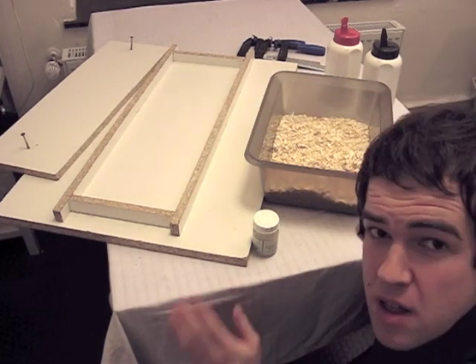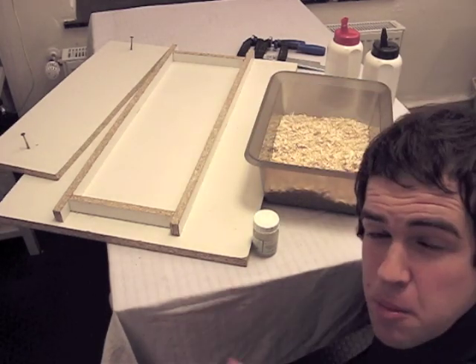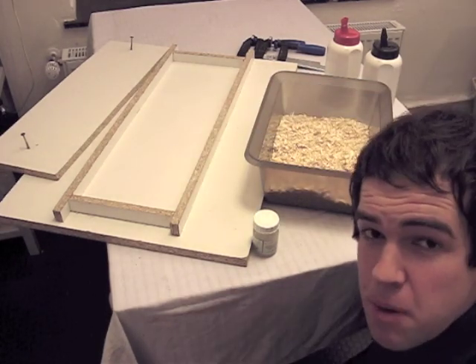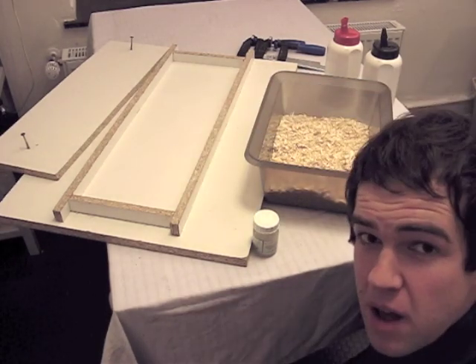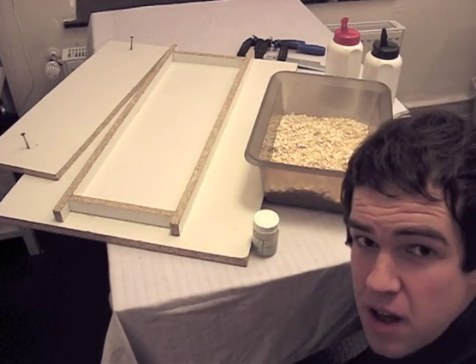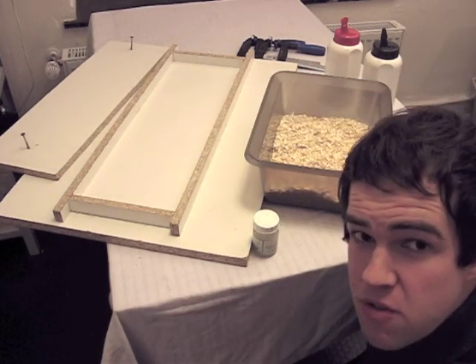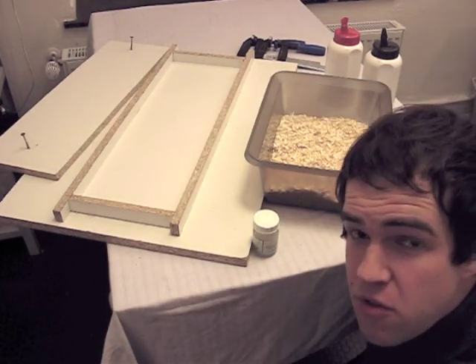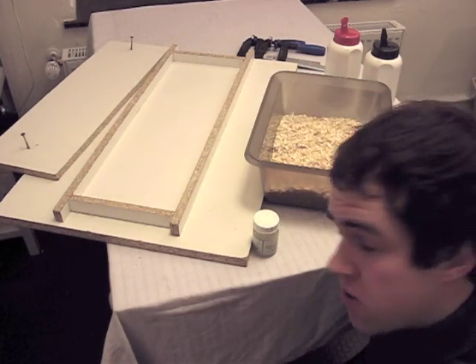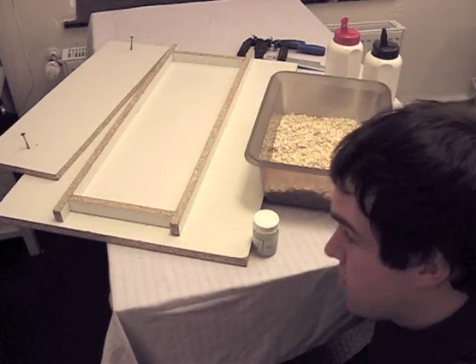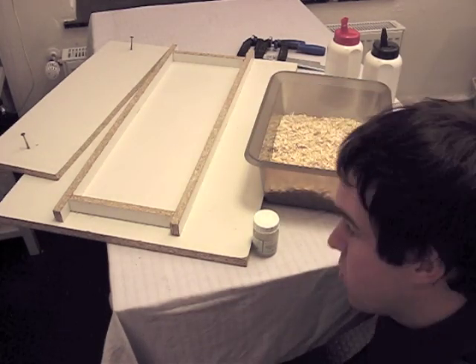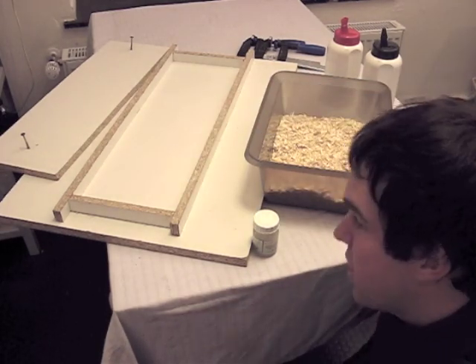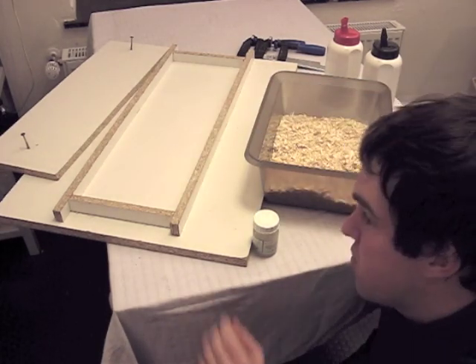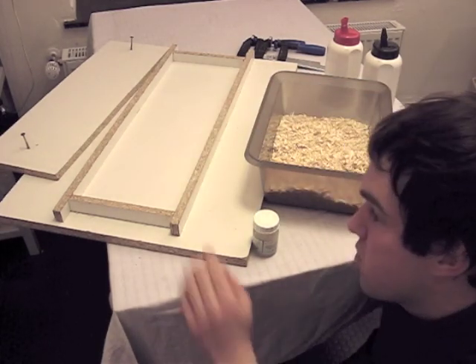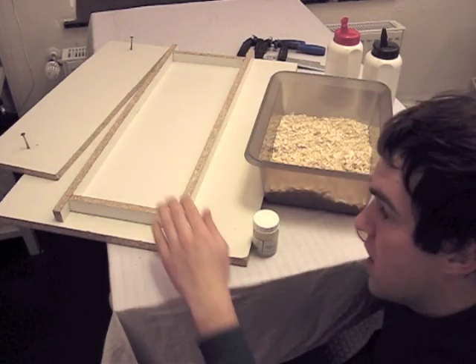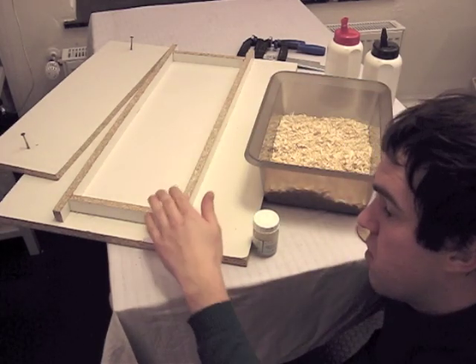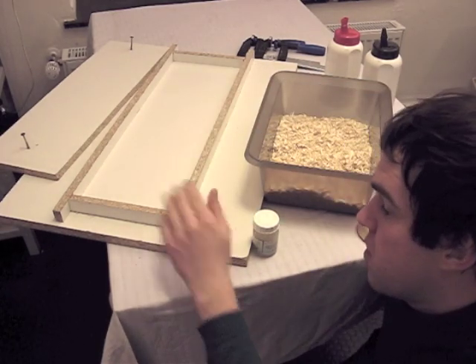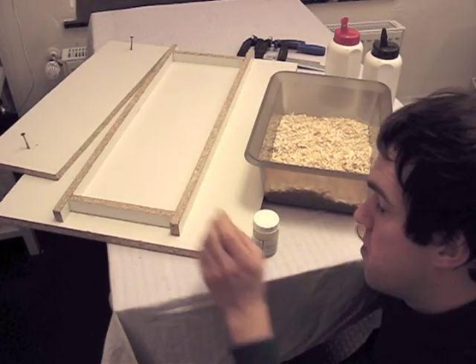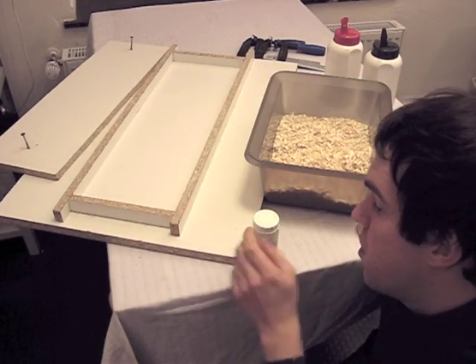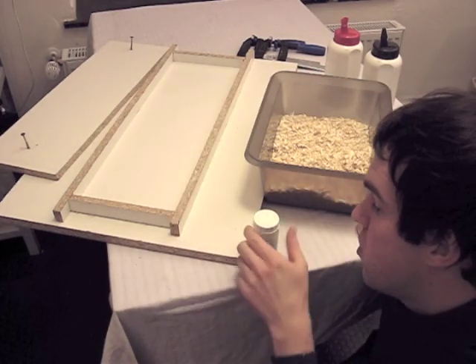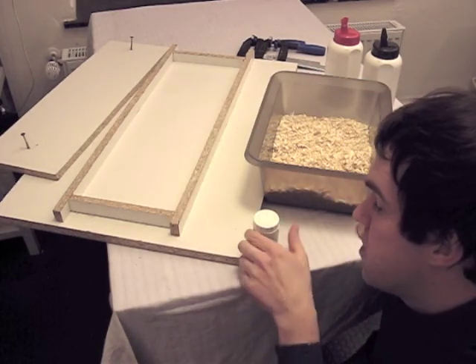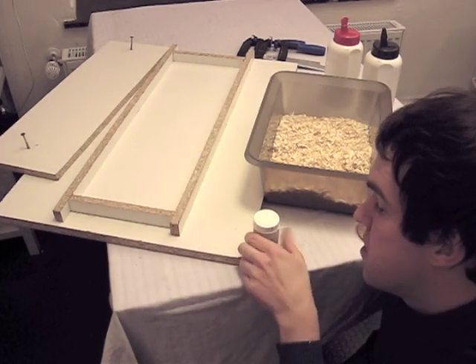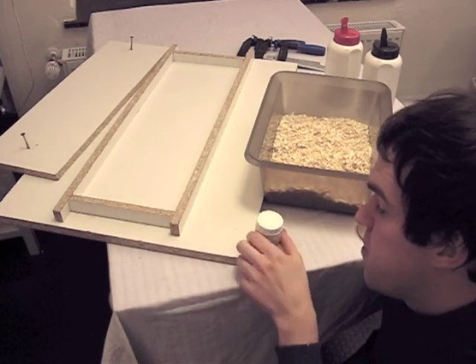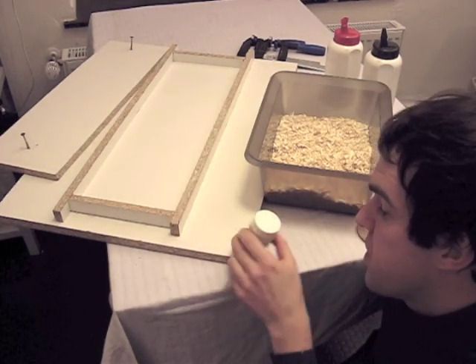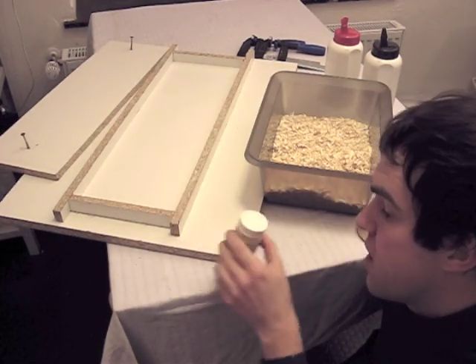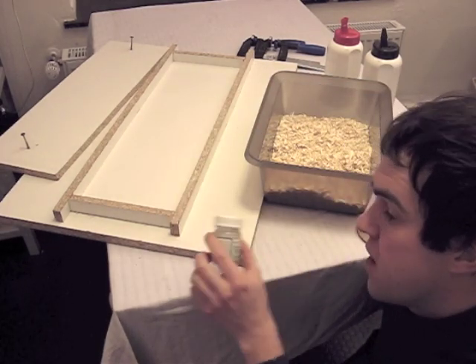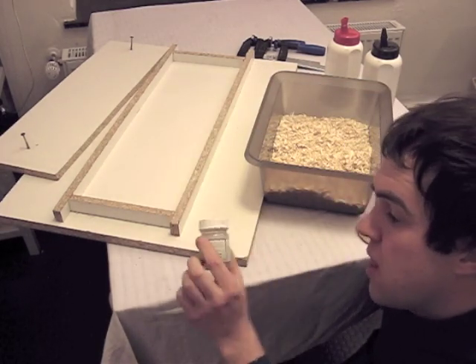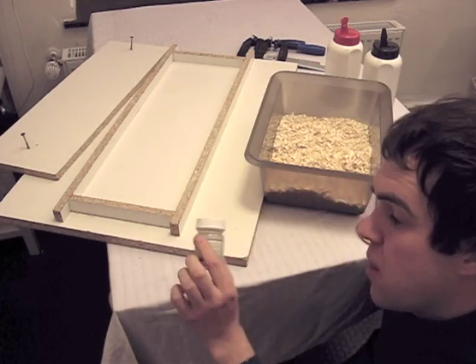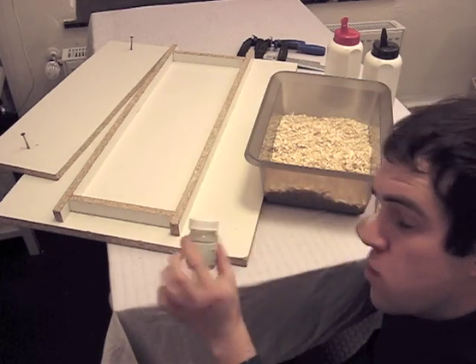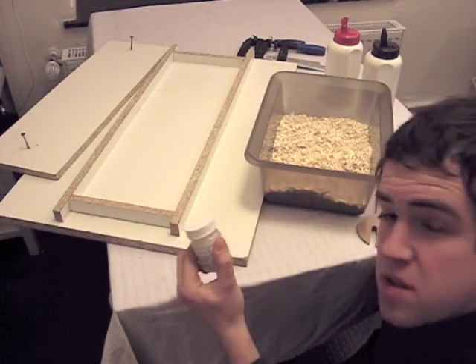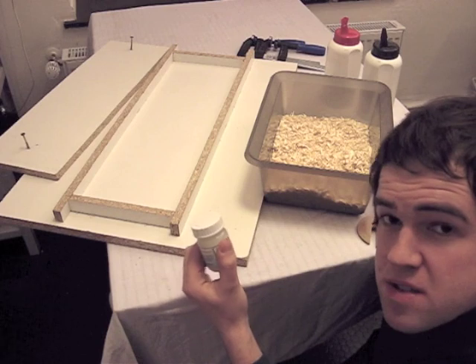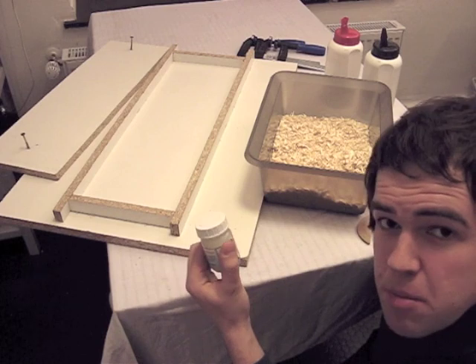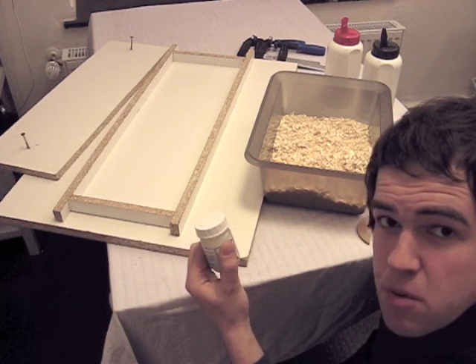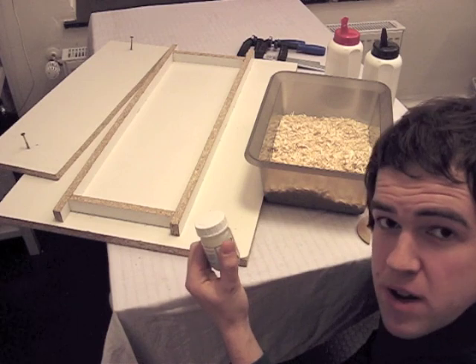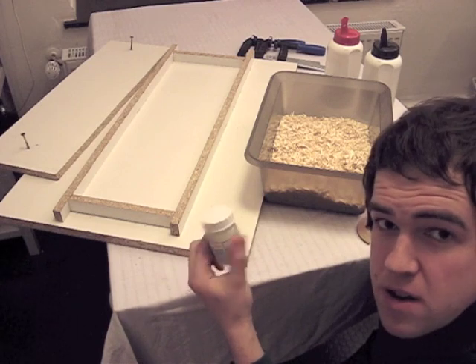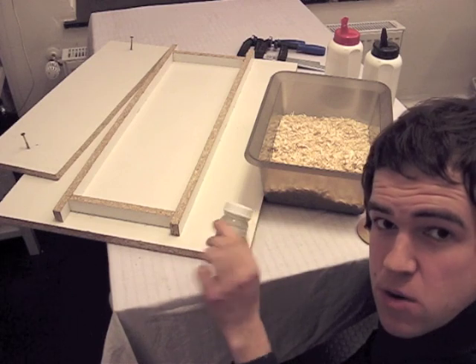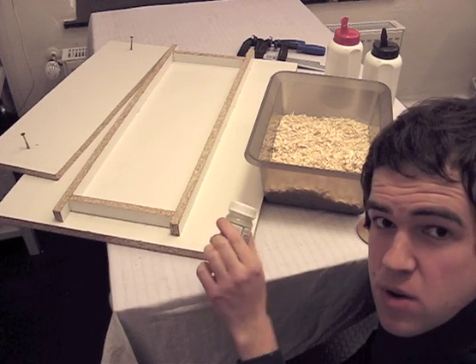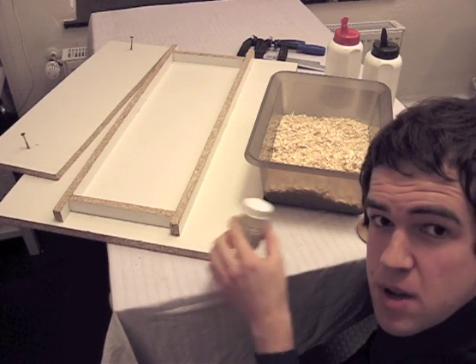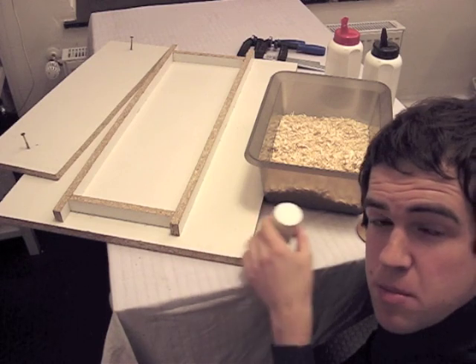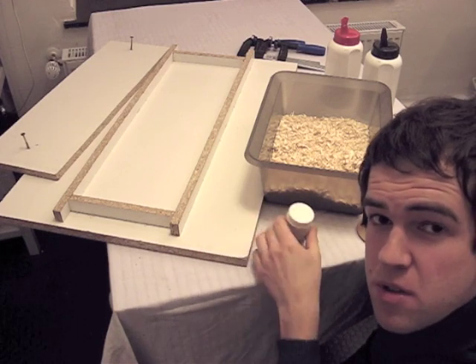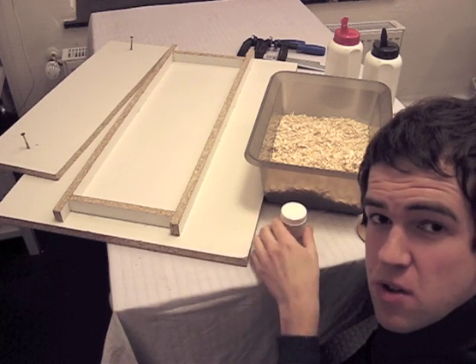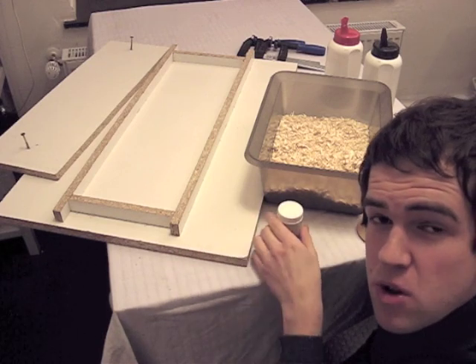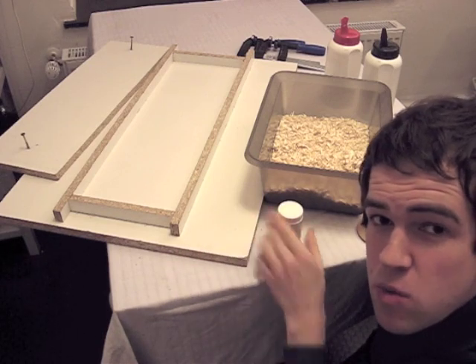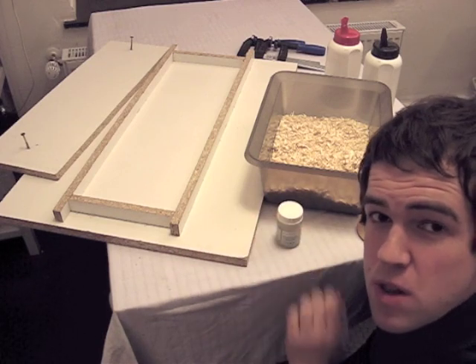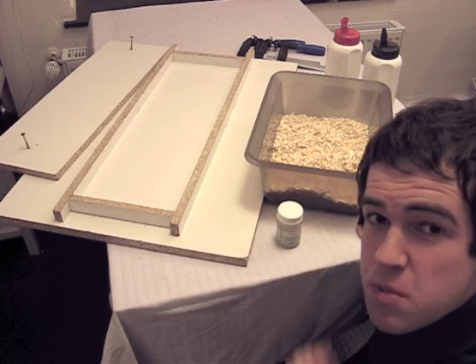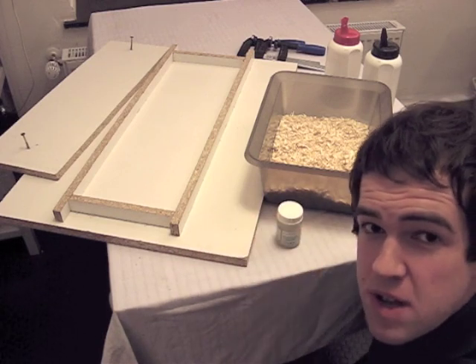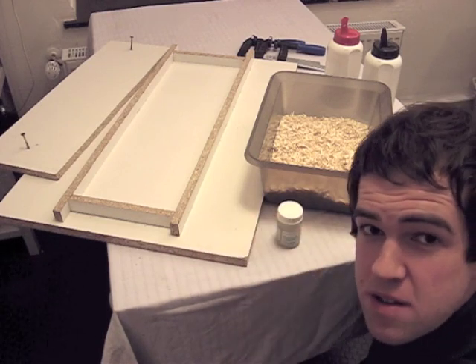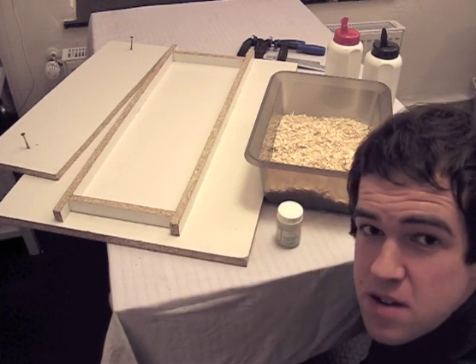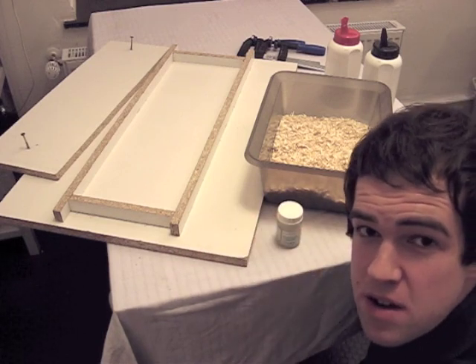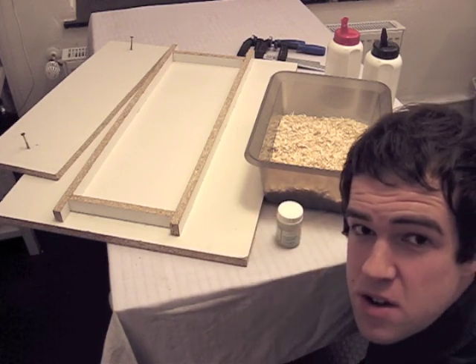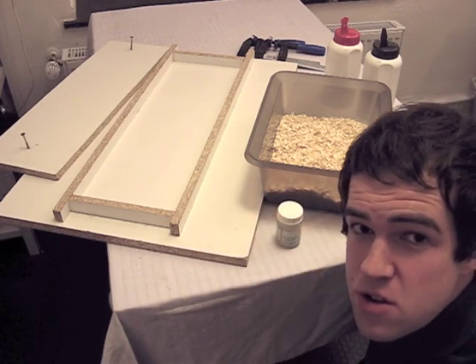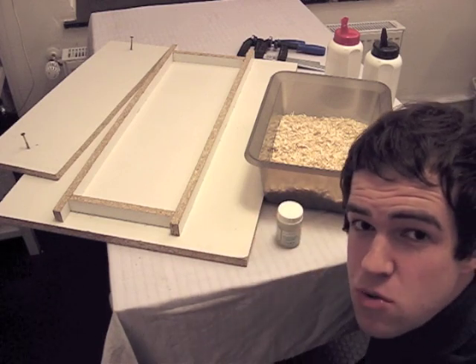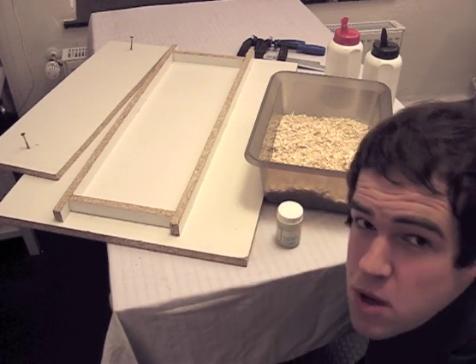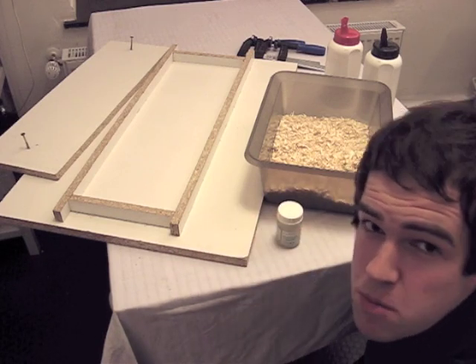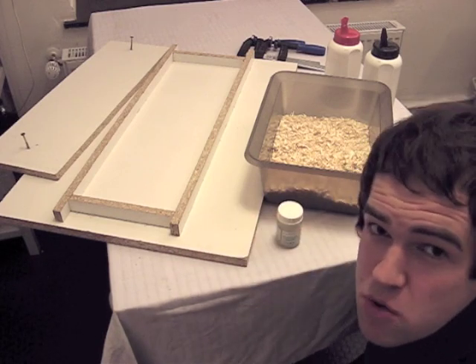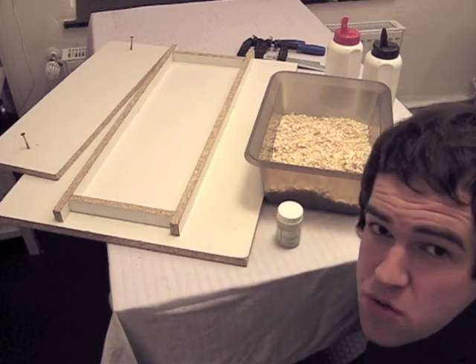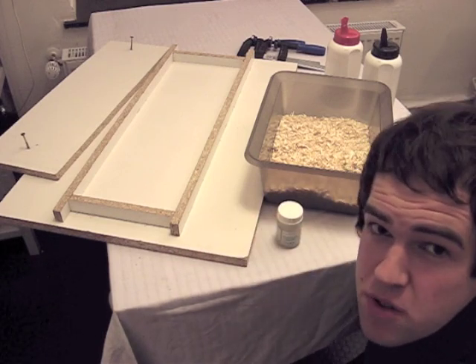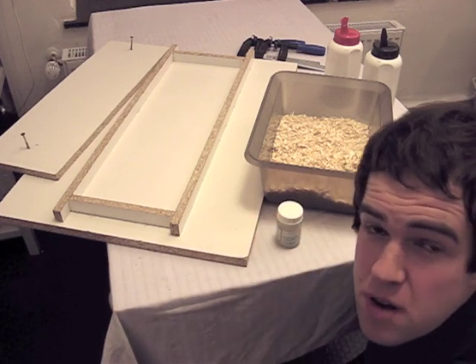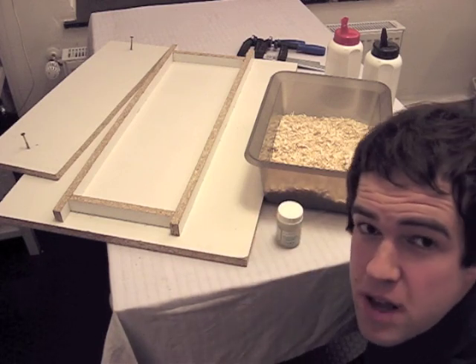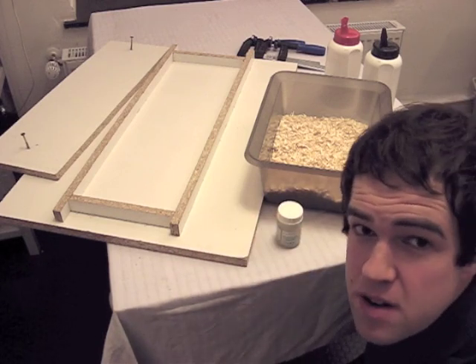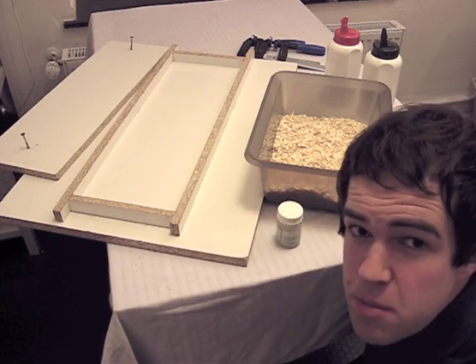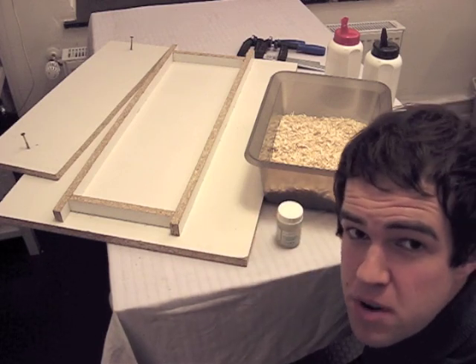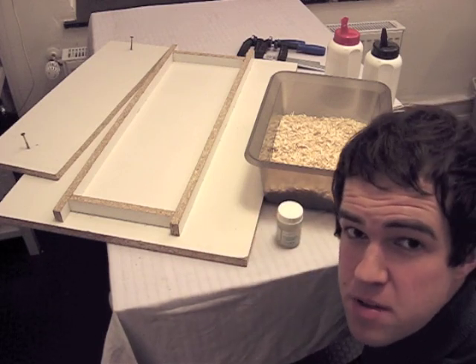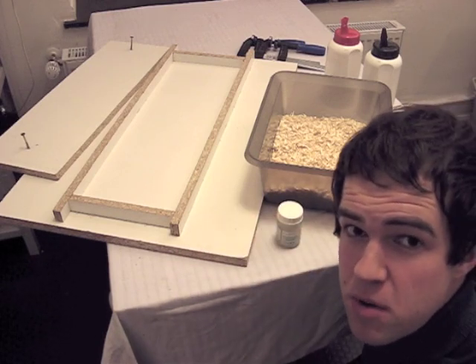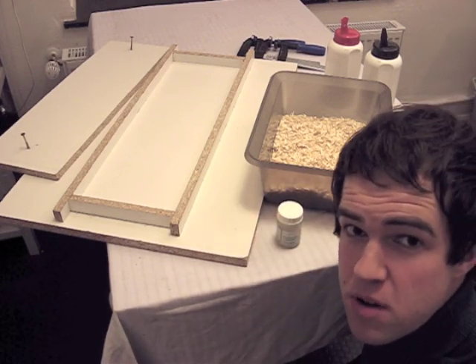But first we have to cover the mold with a separating cream so it will be easier to remove the finished pressboard later.